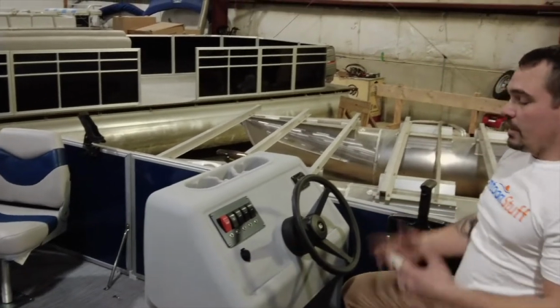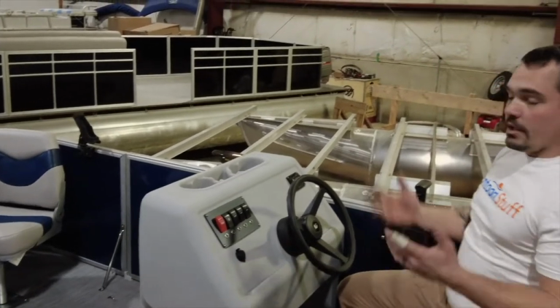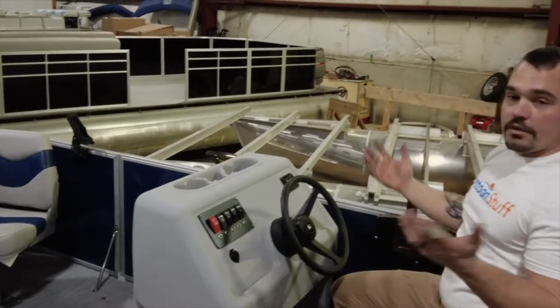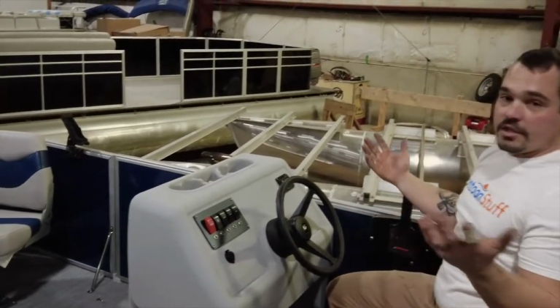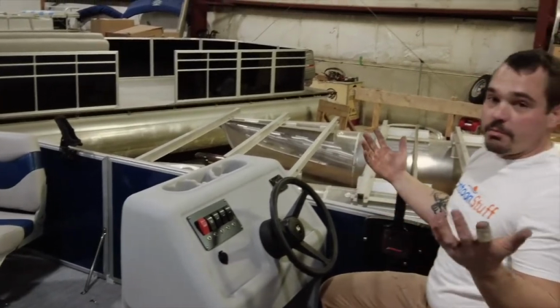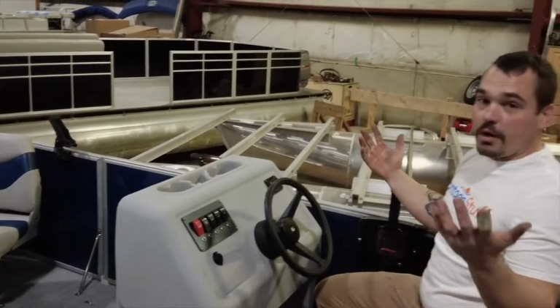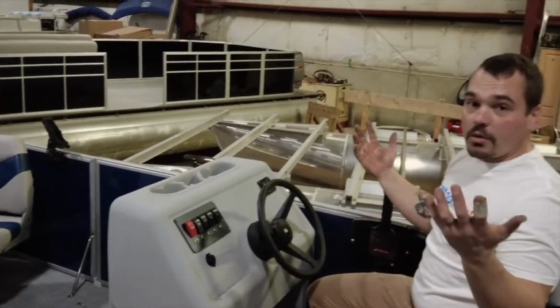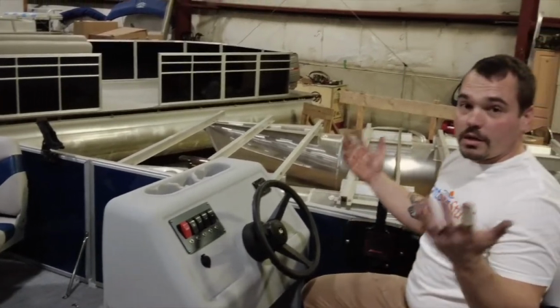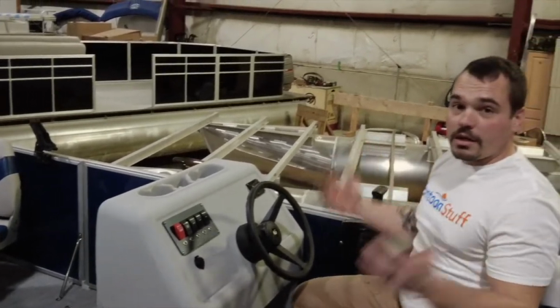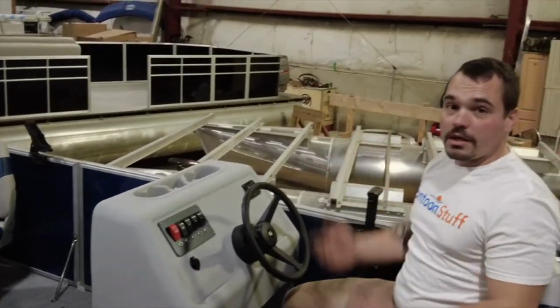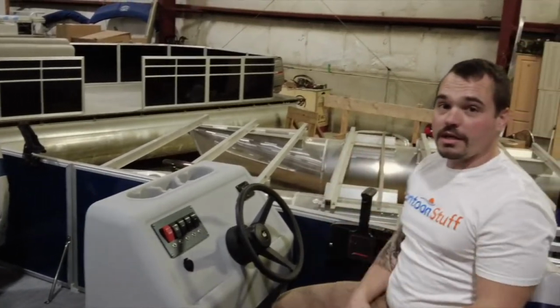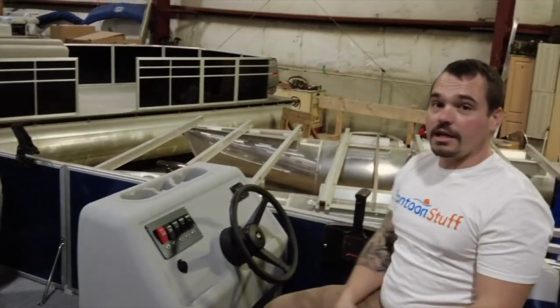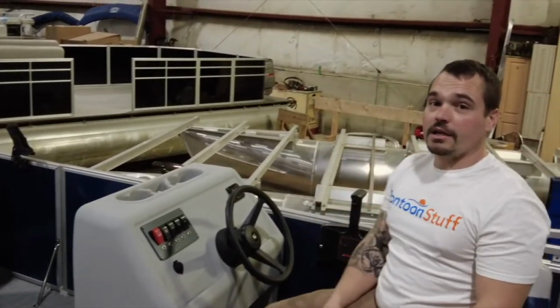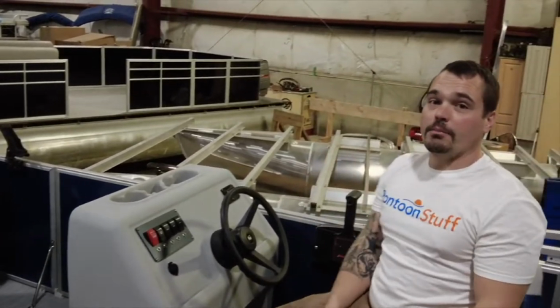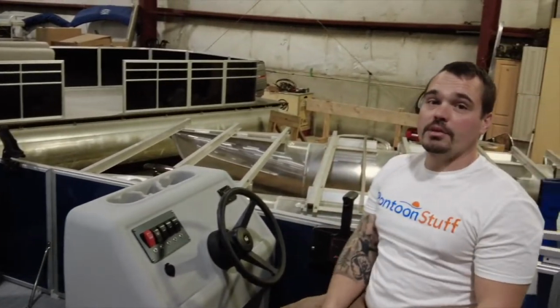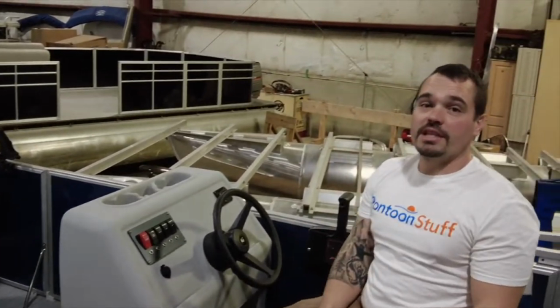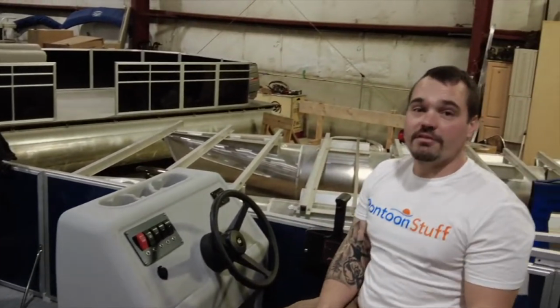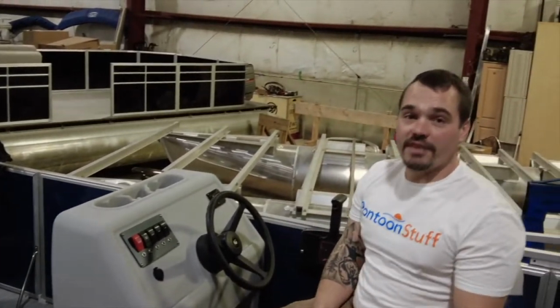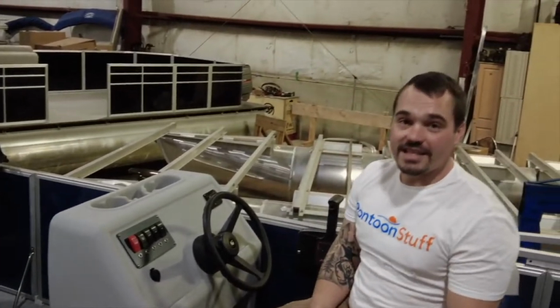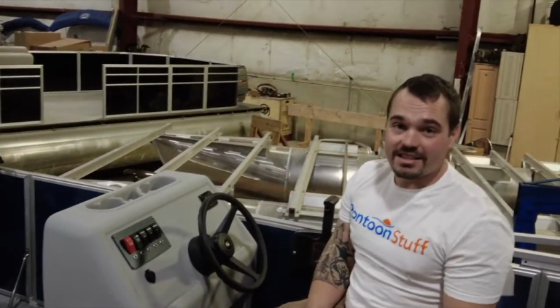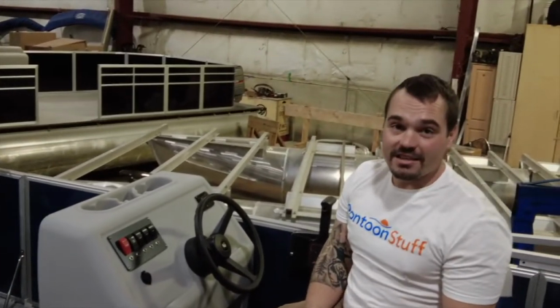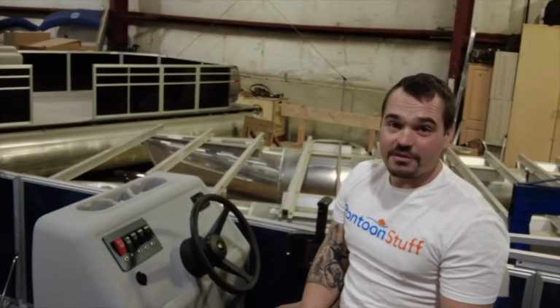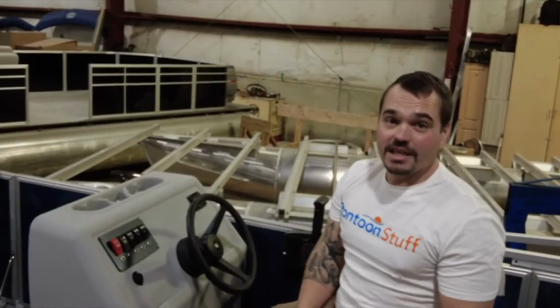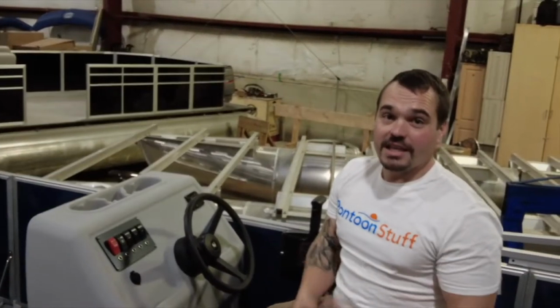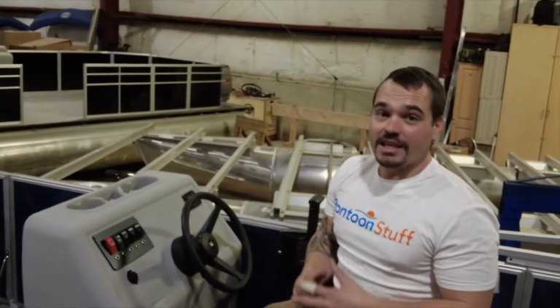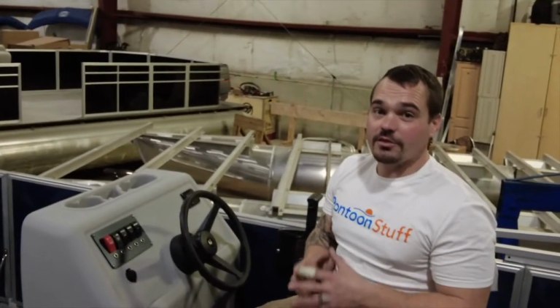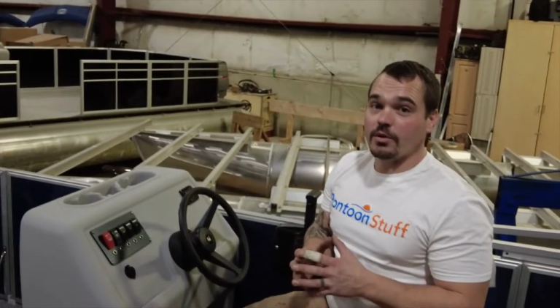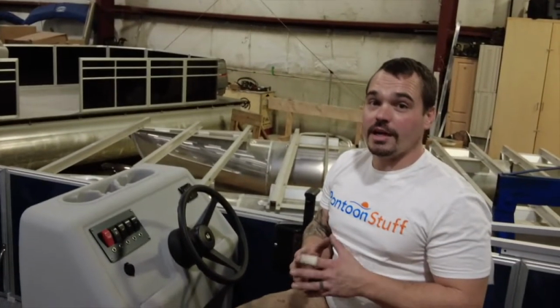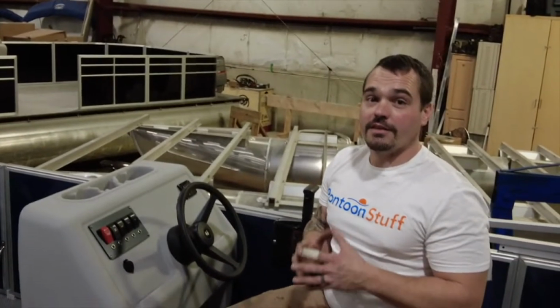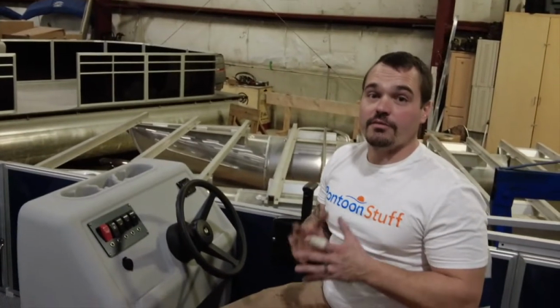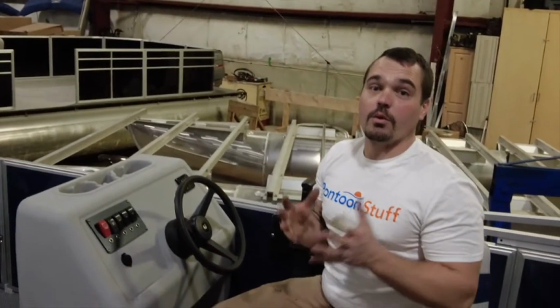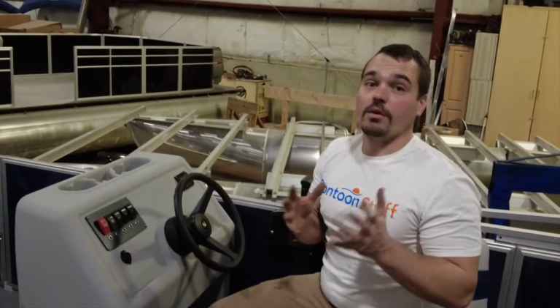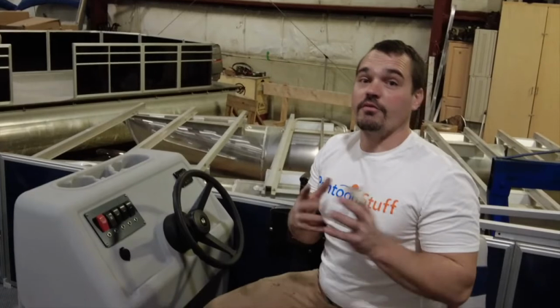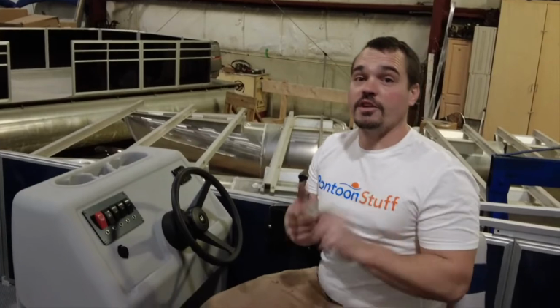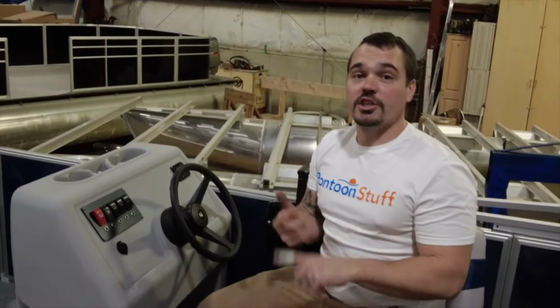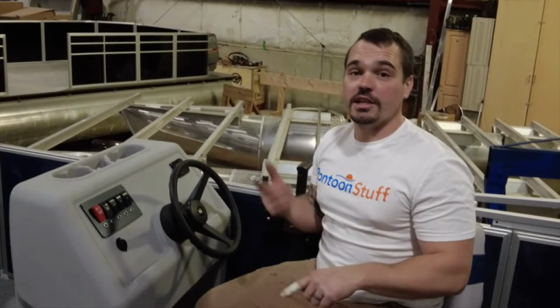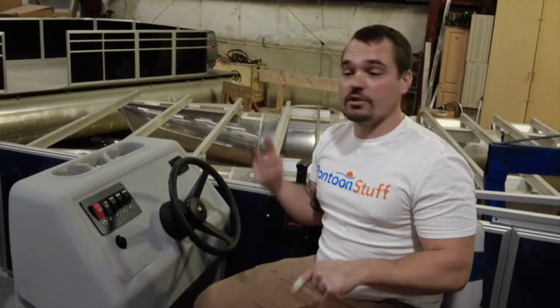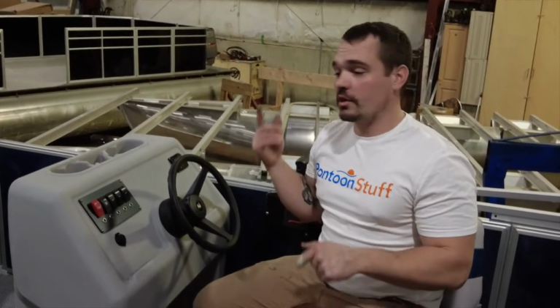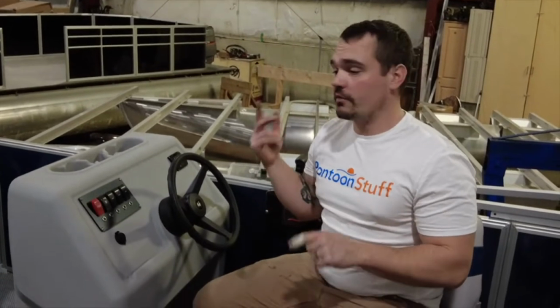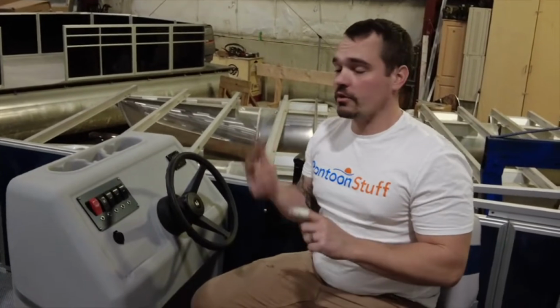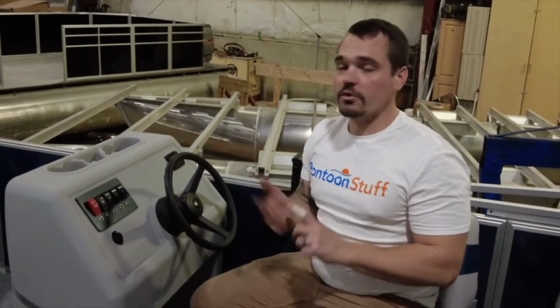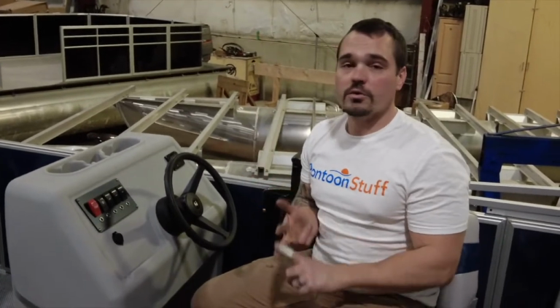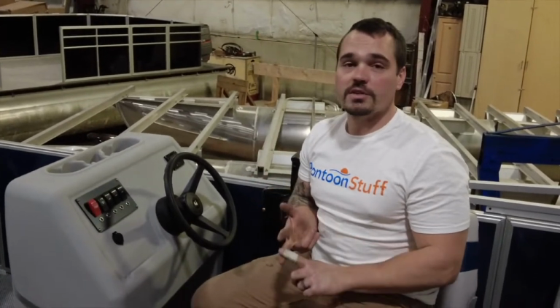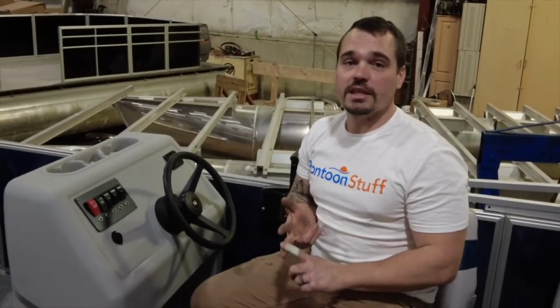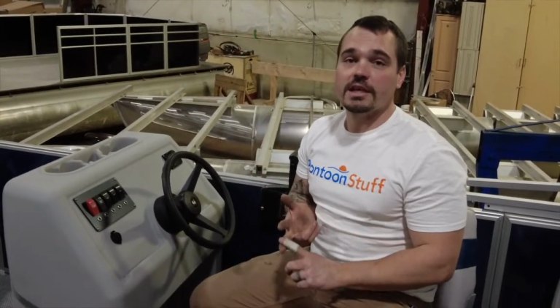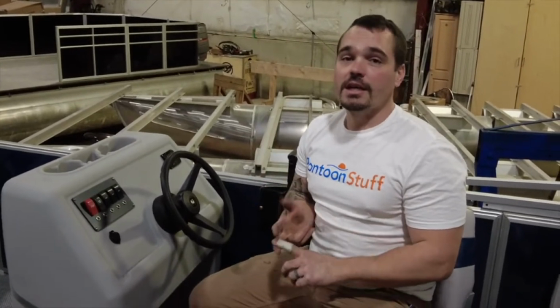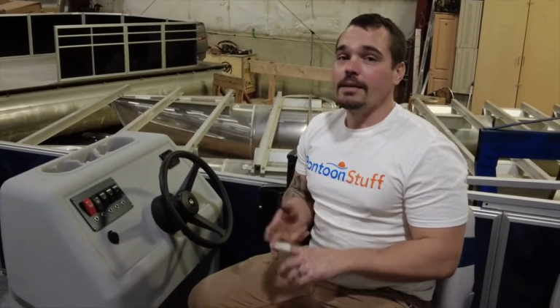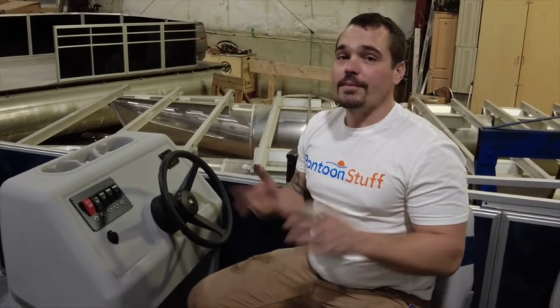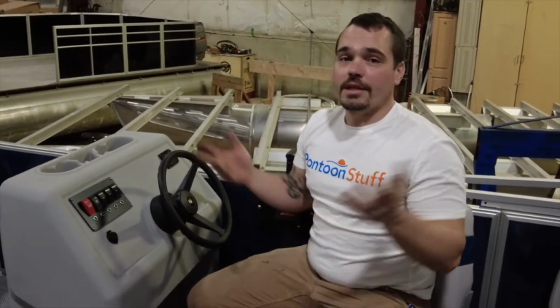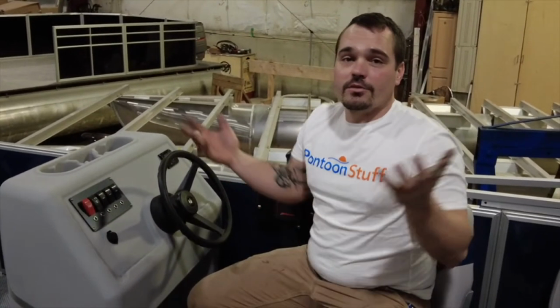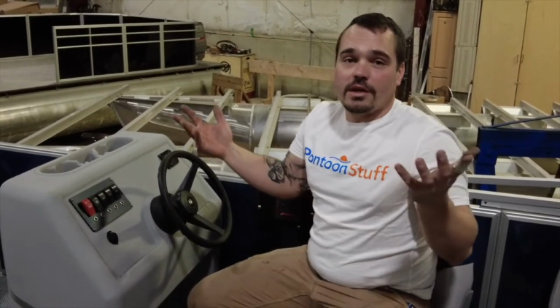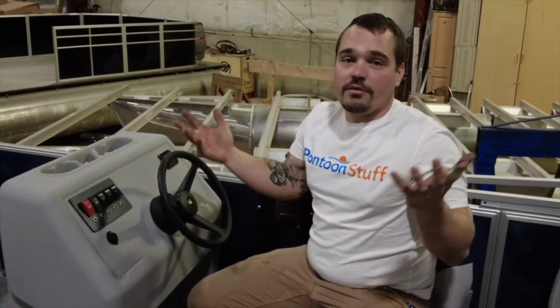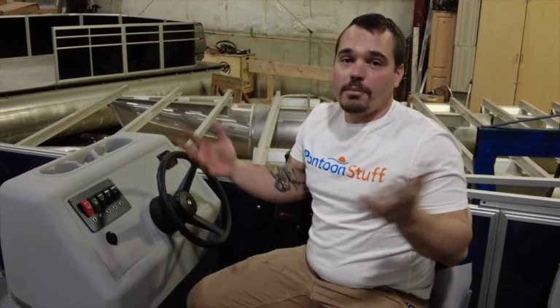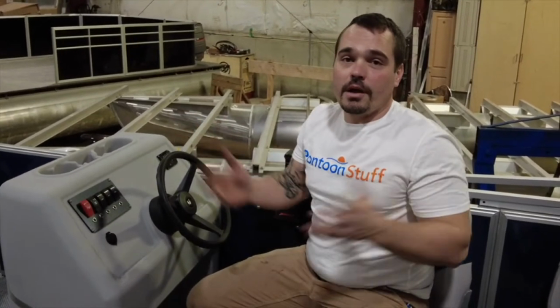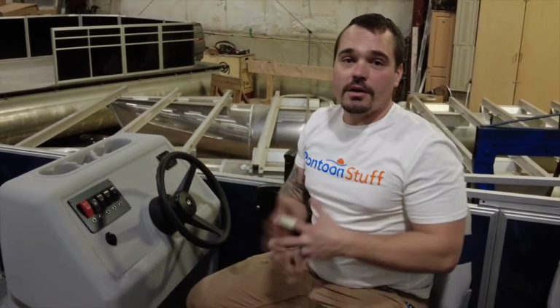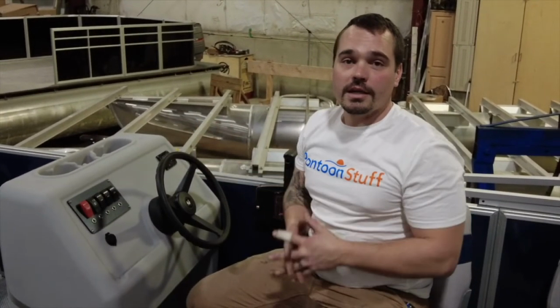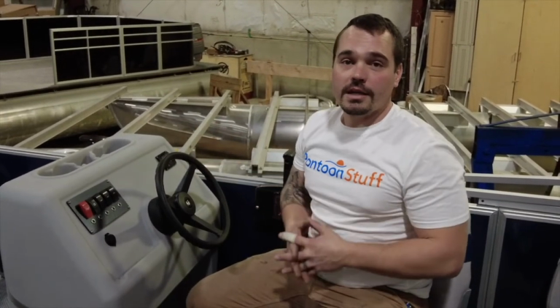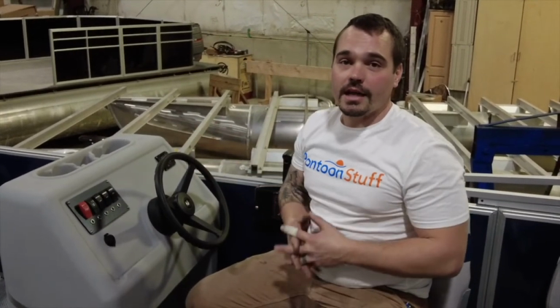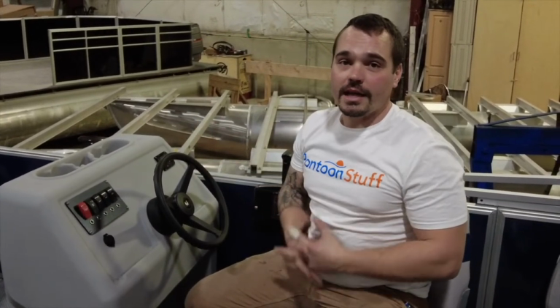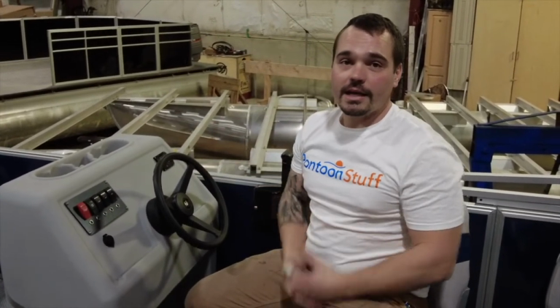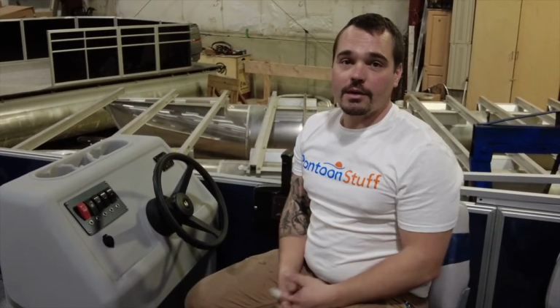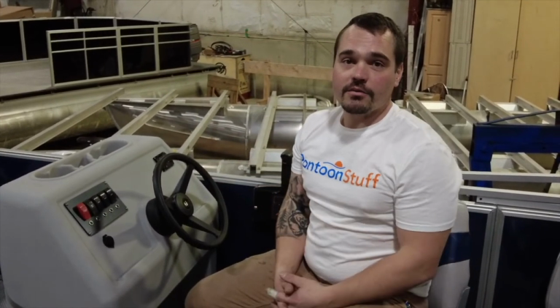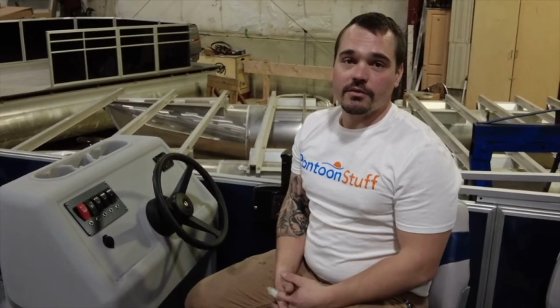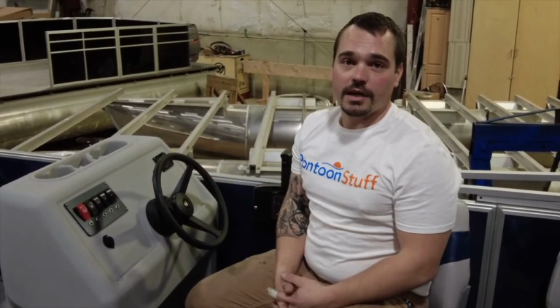This boat has got a complete facelift. It's ready for fishing, it's ready for cruising, it's ready for partying and hanging out with friends.